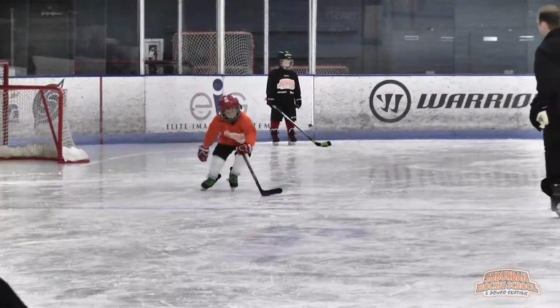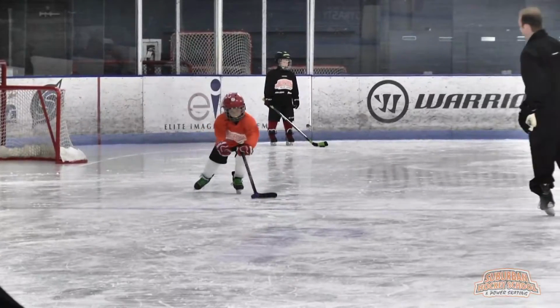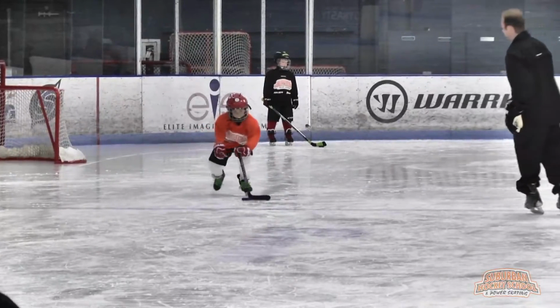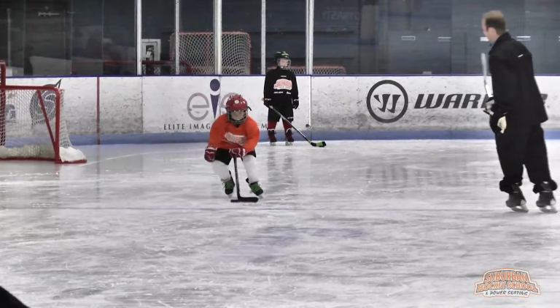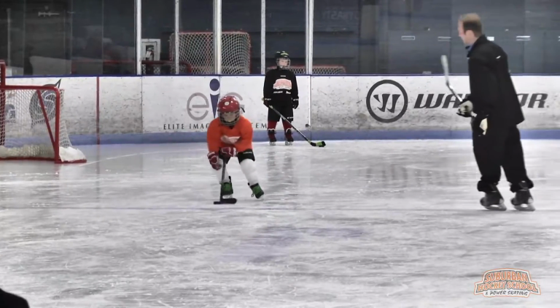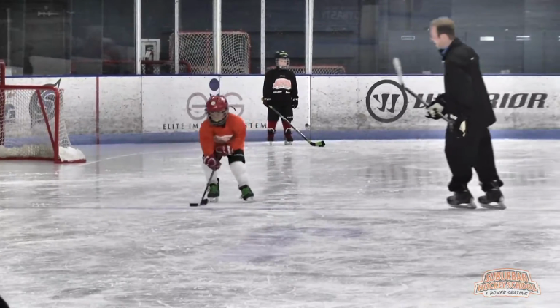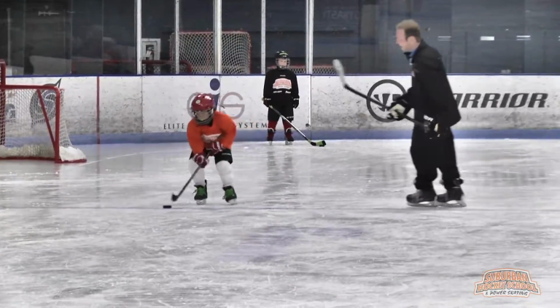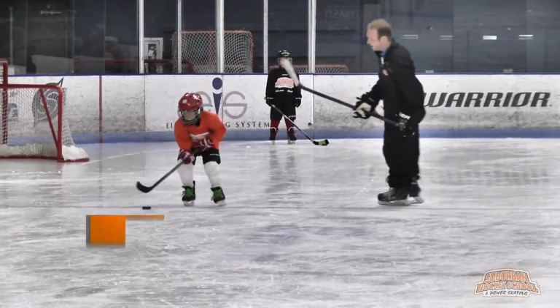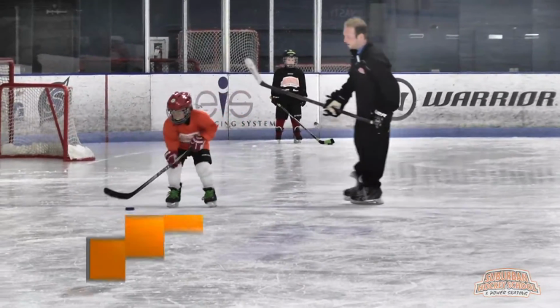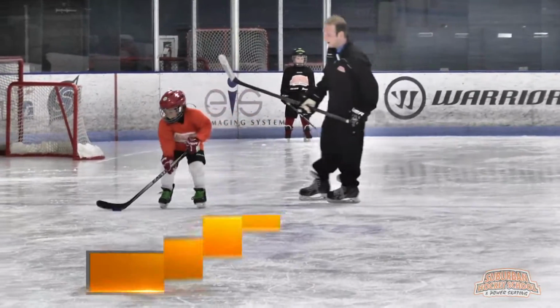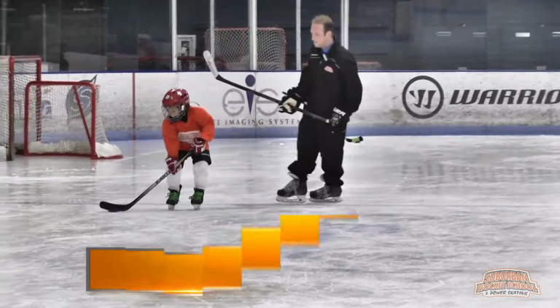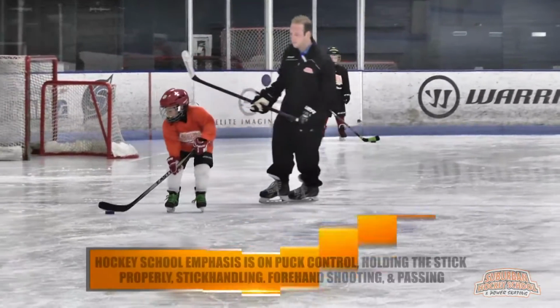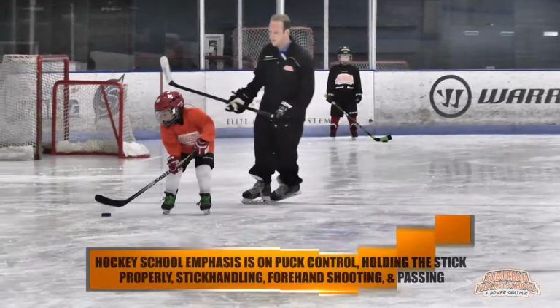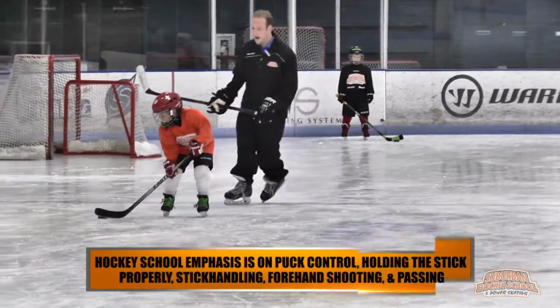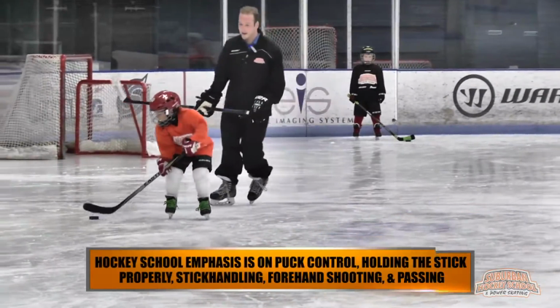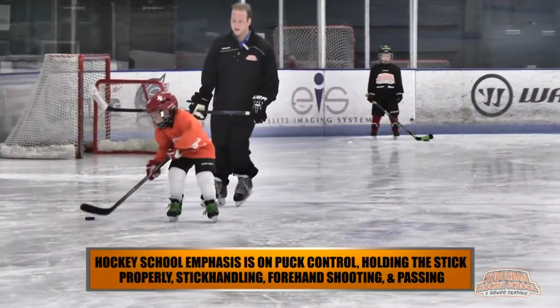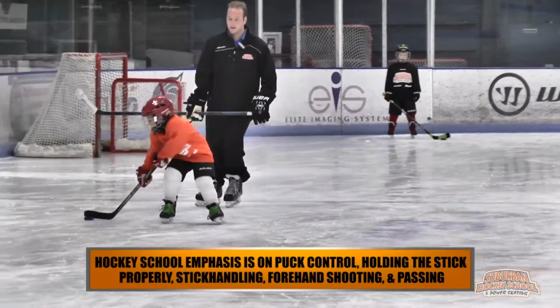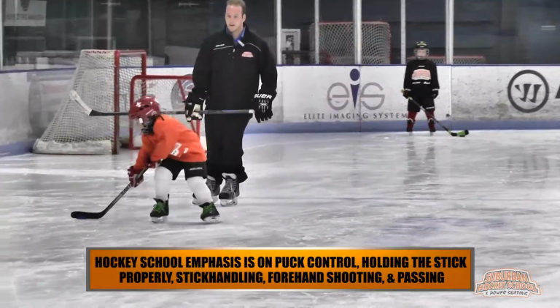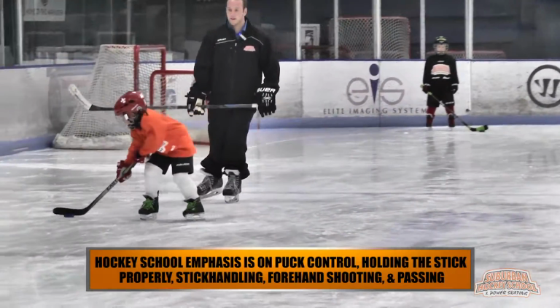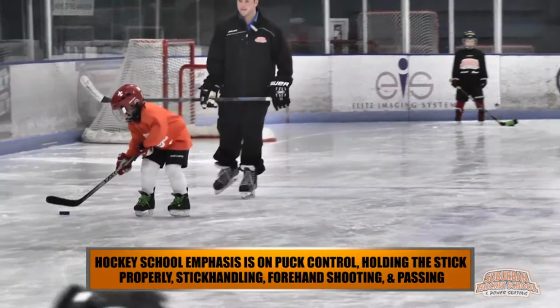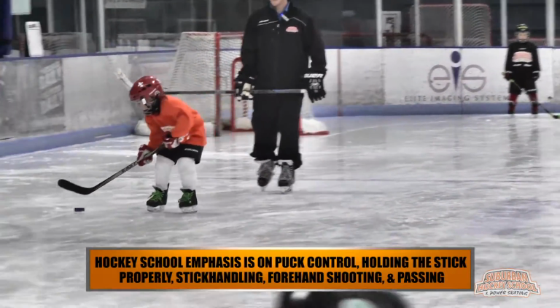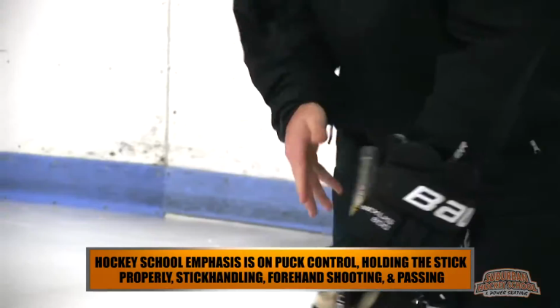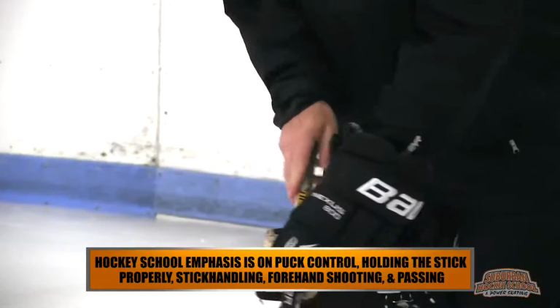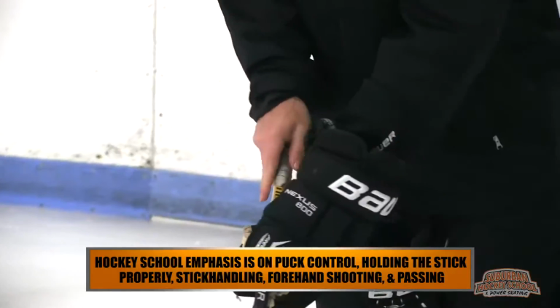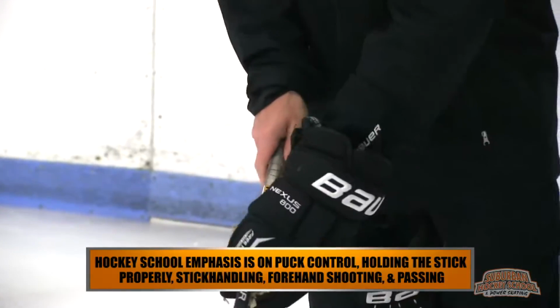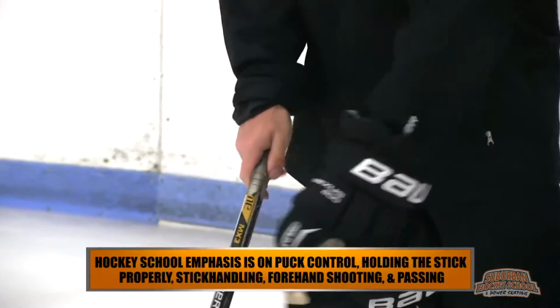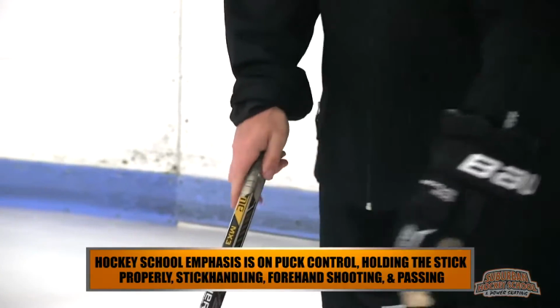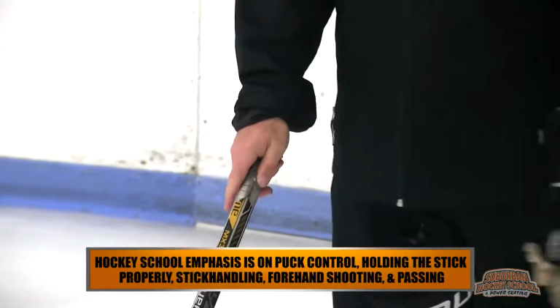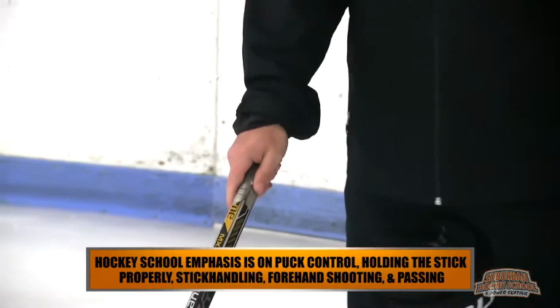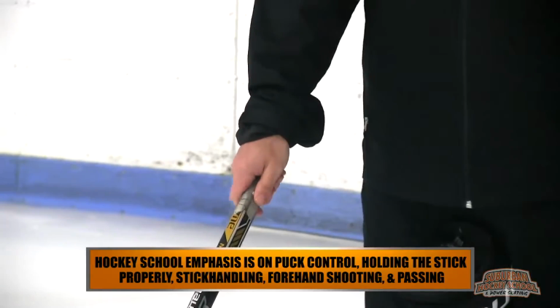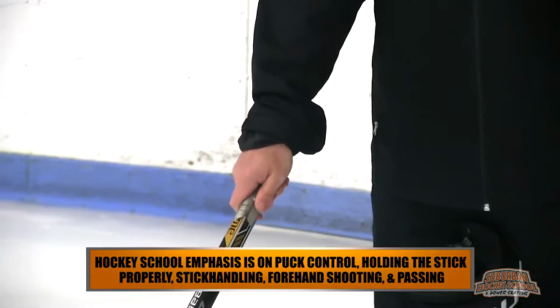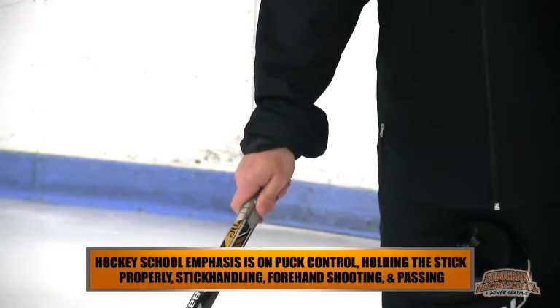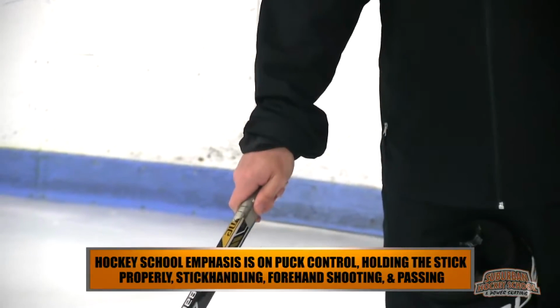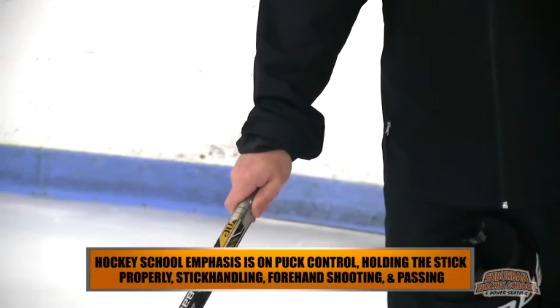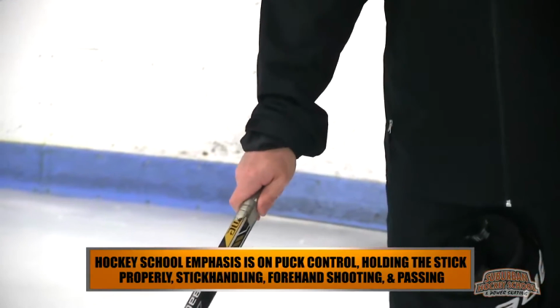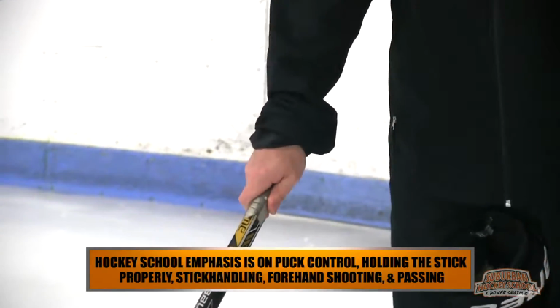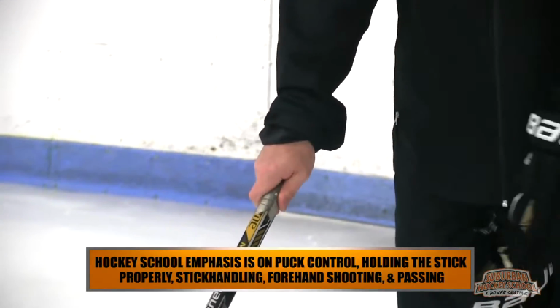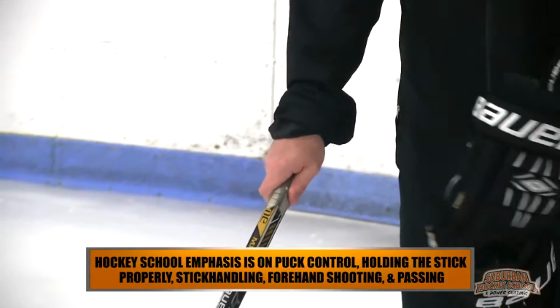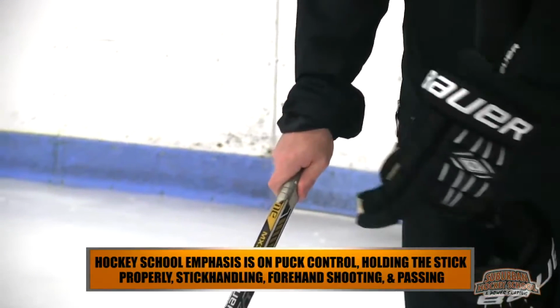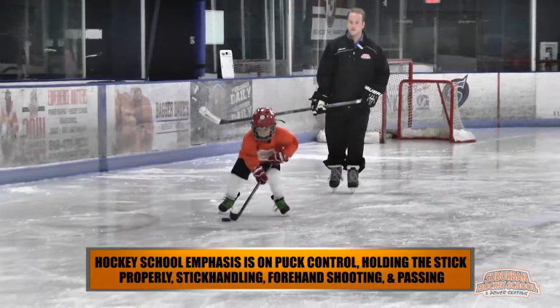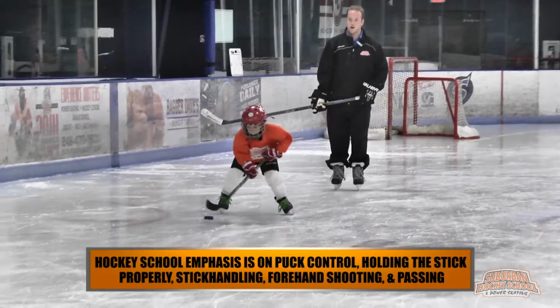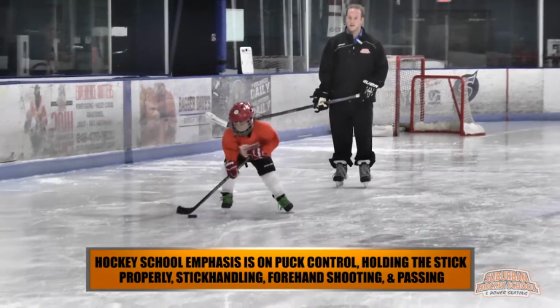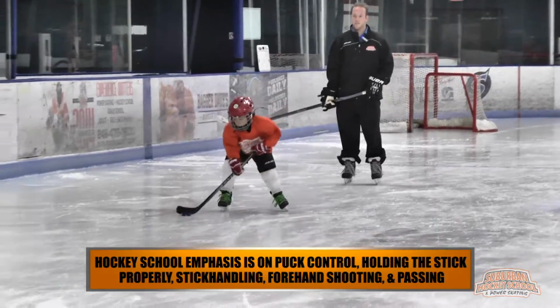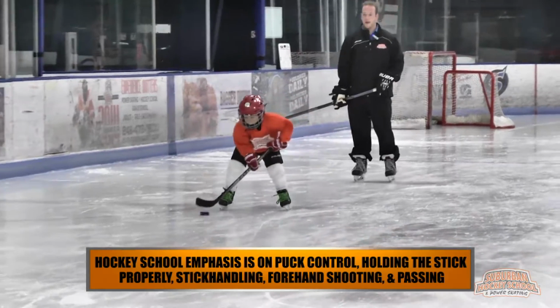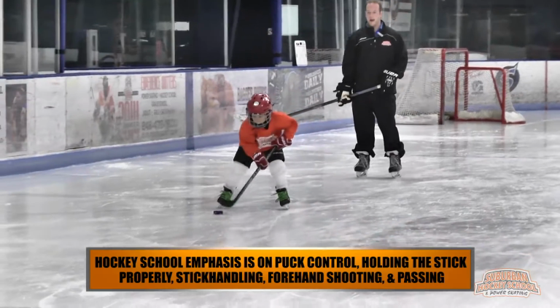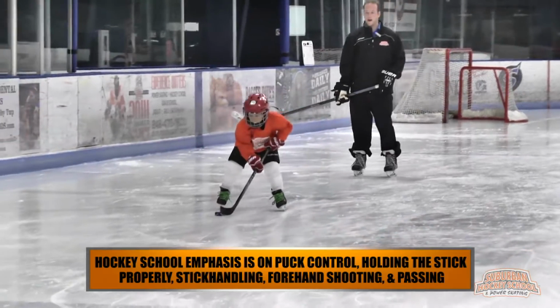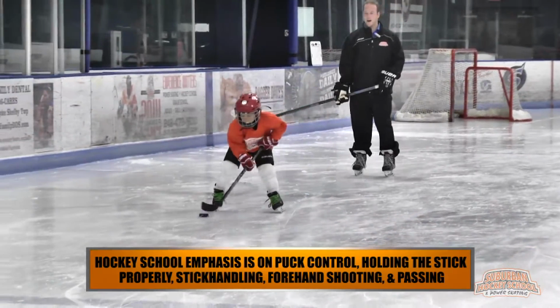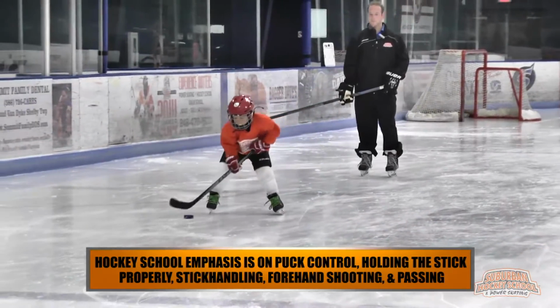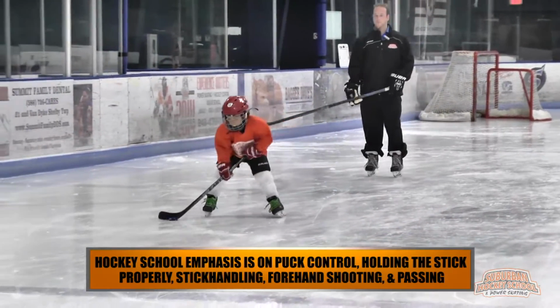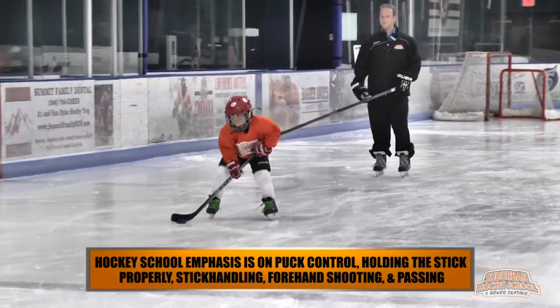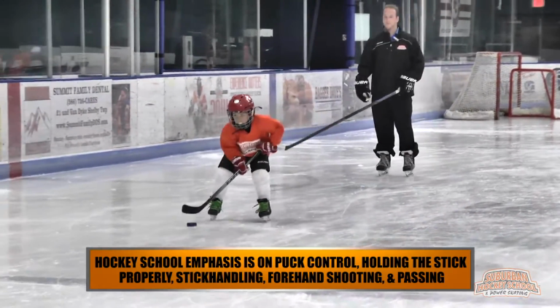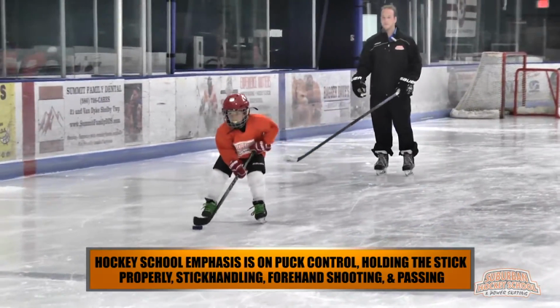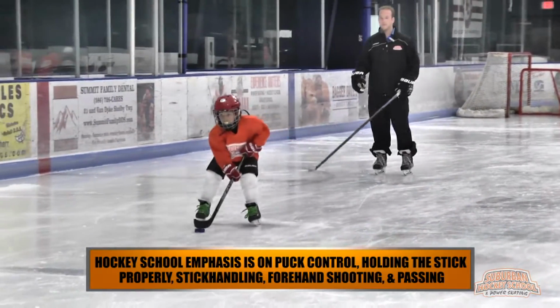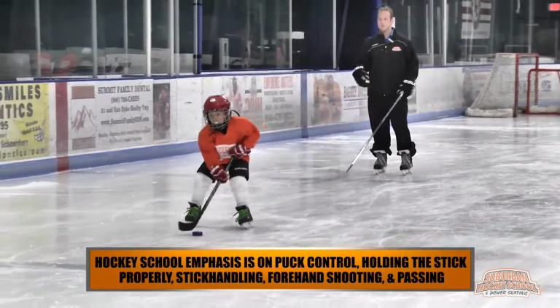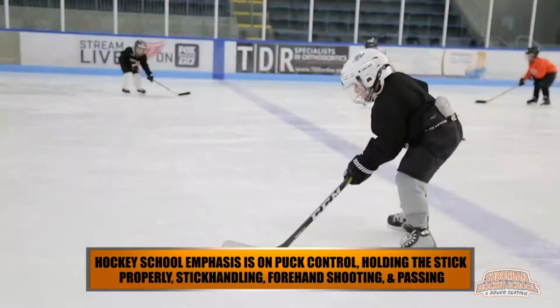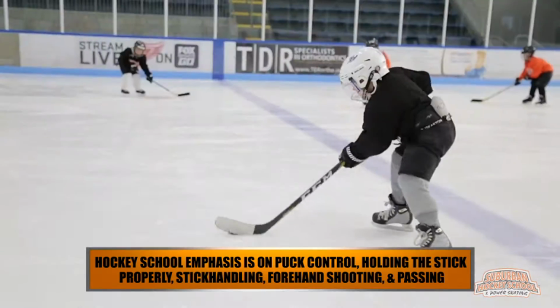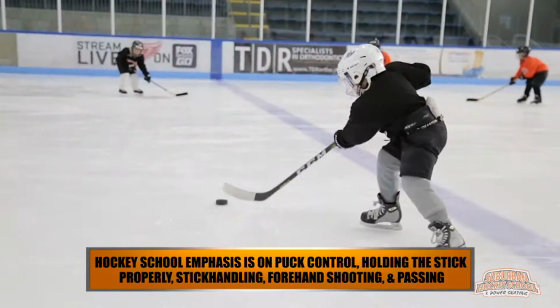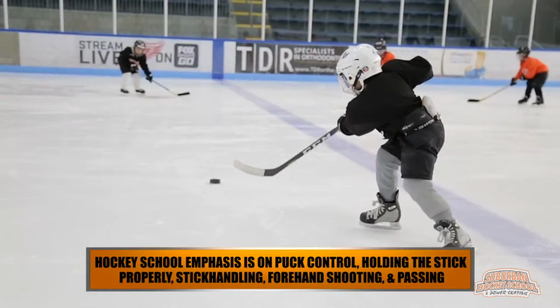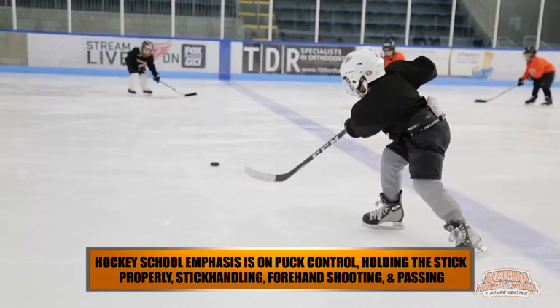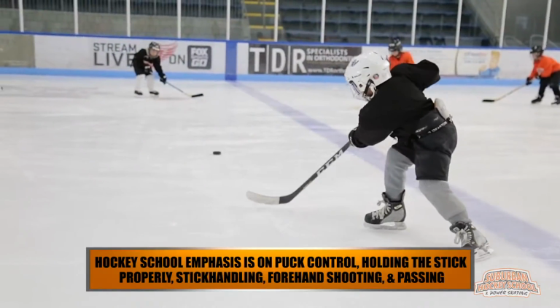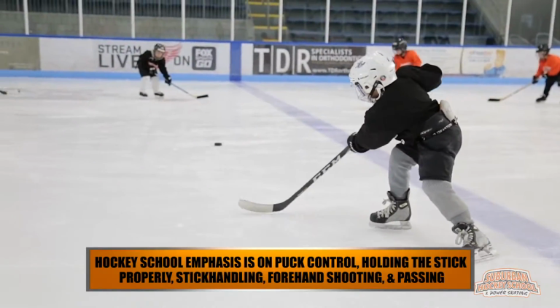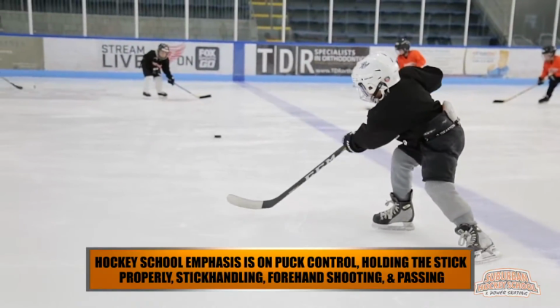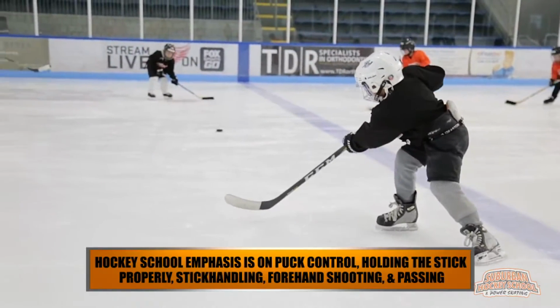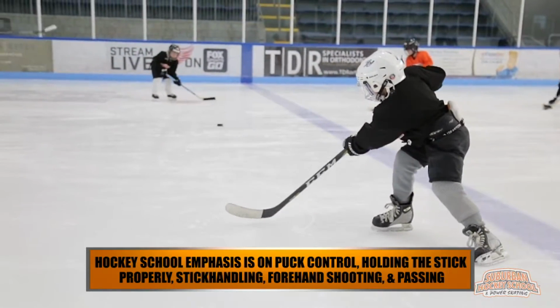Hockey school emphasis is on puck control, holding the stick properly, stick handling, forehand shooting, and passing technique.